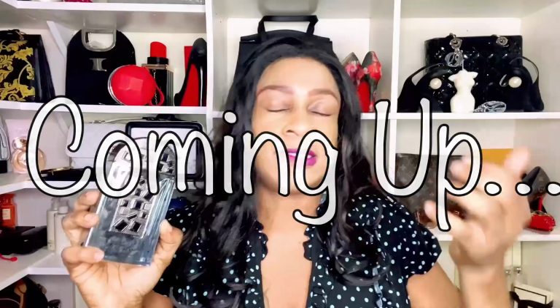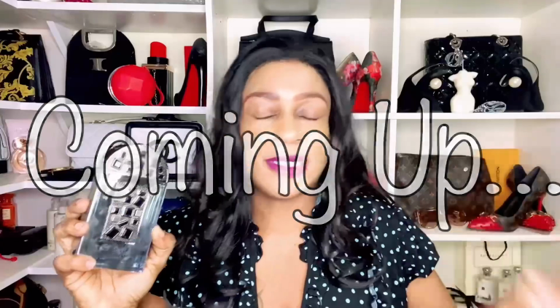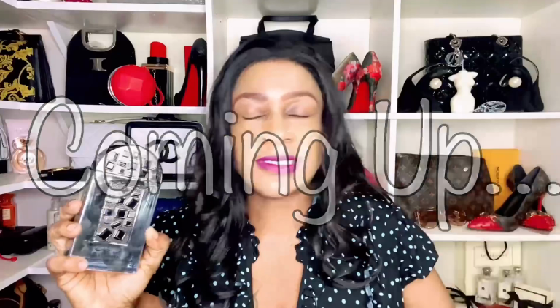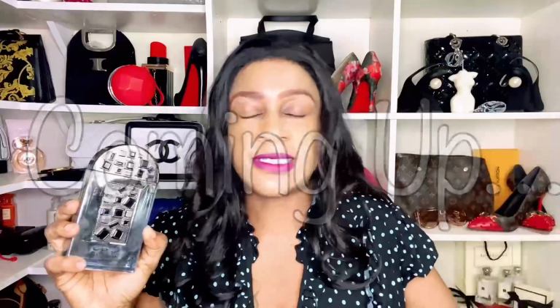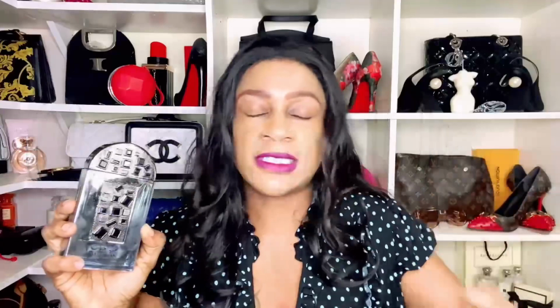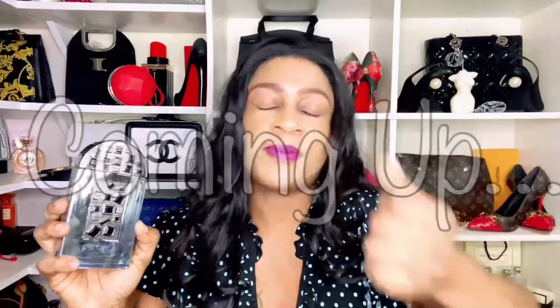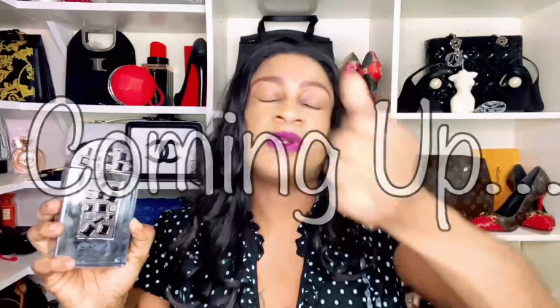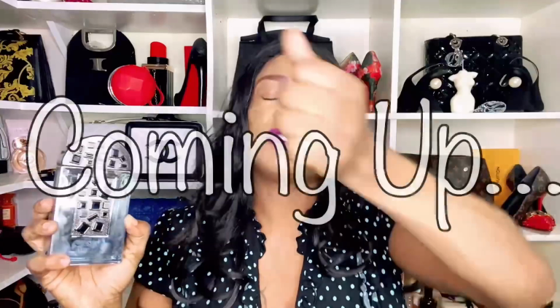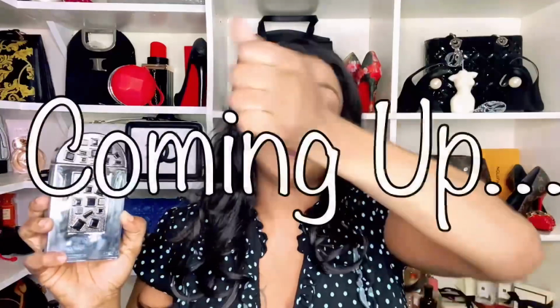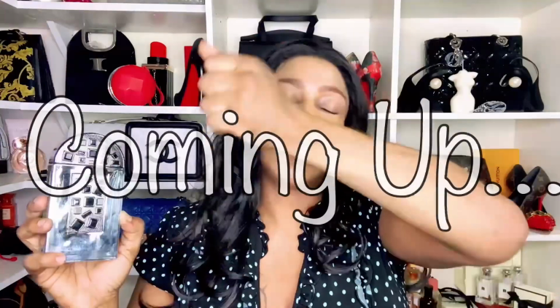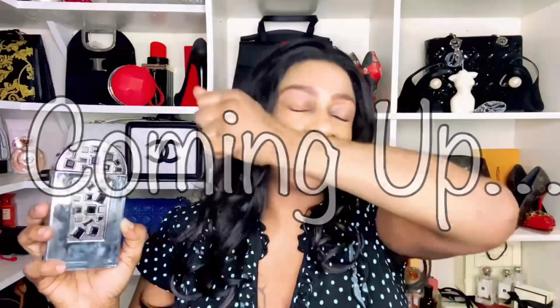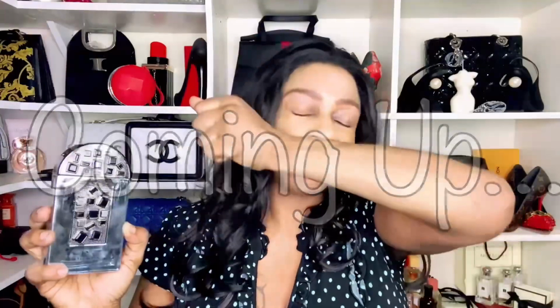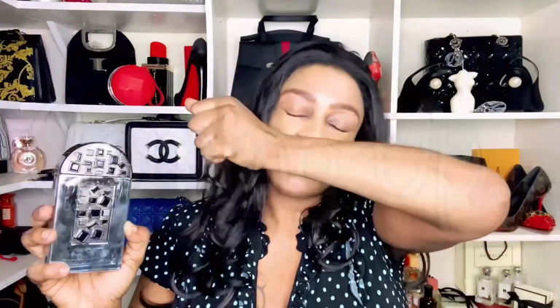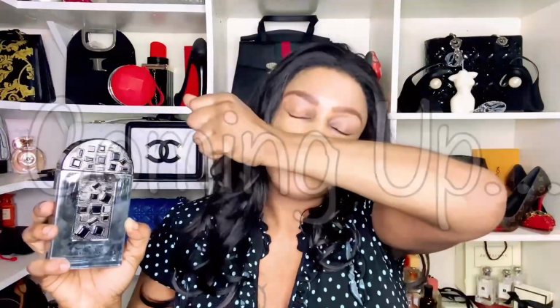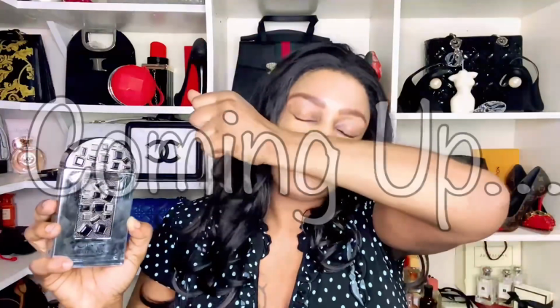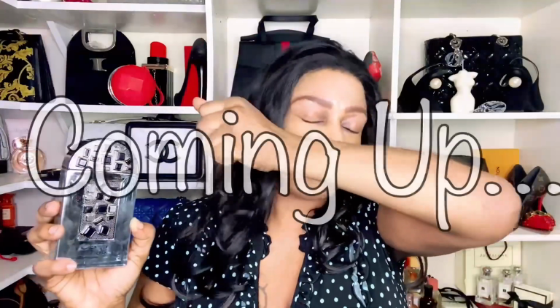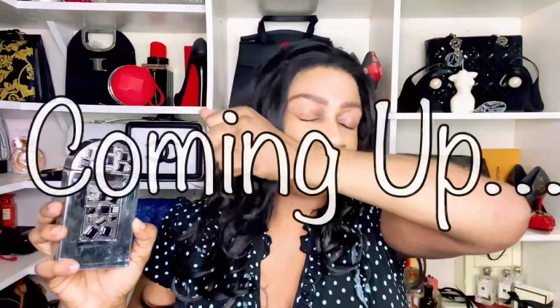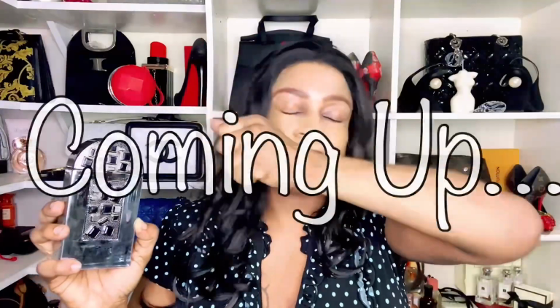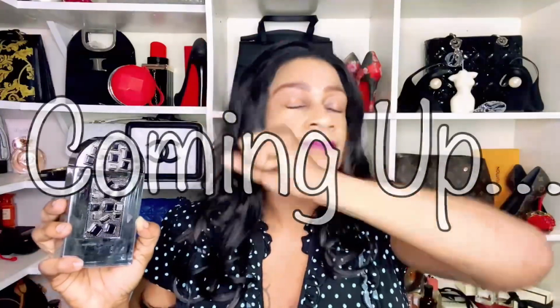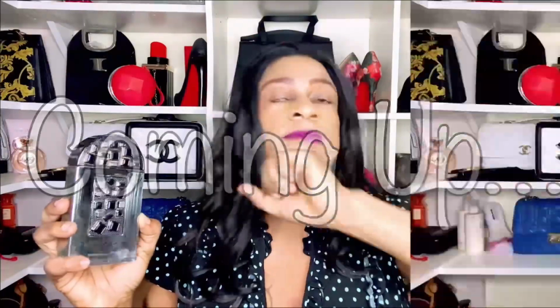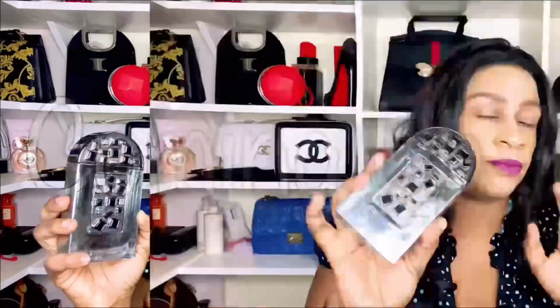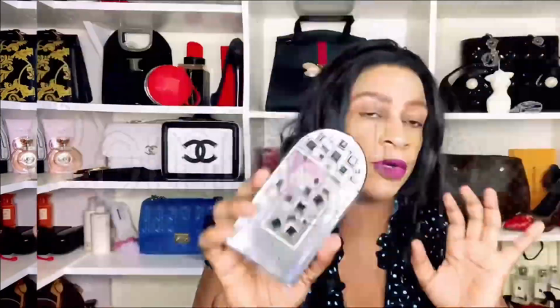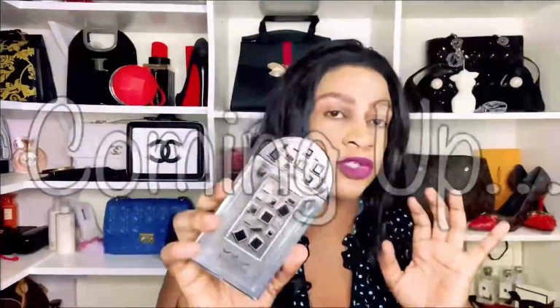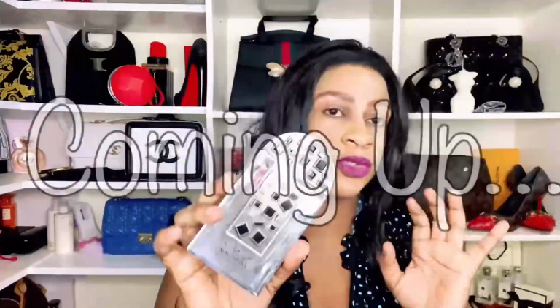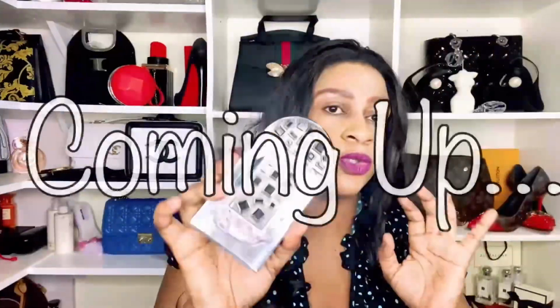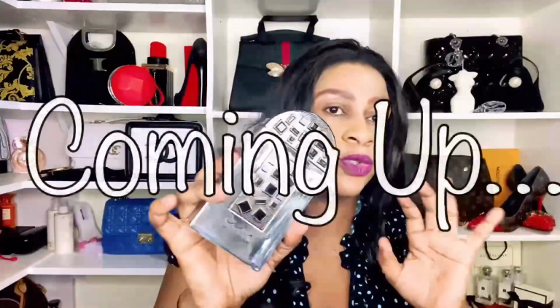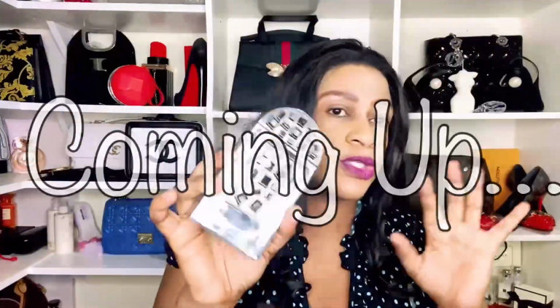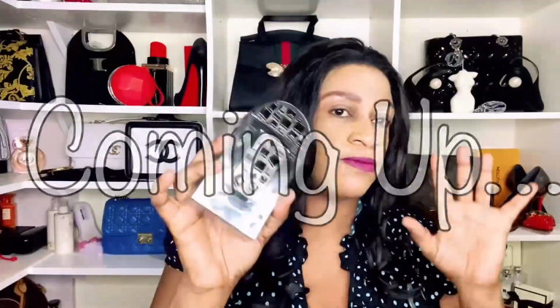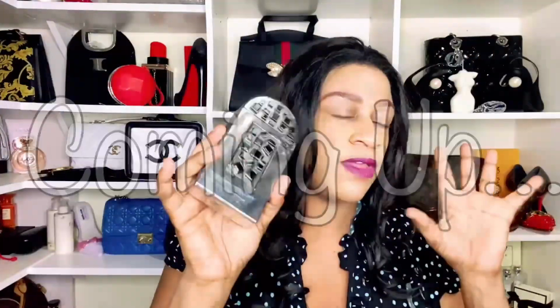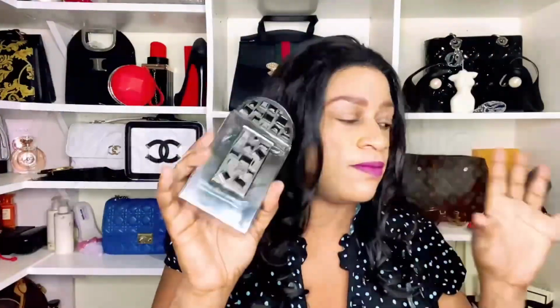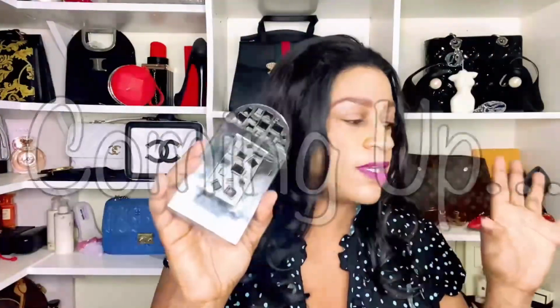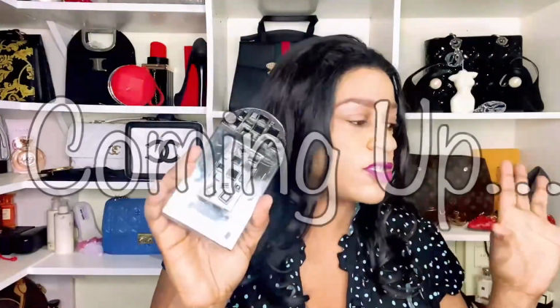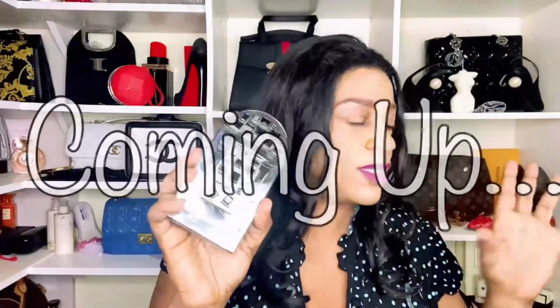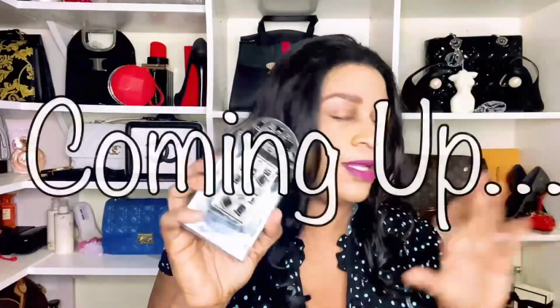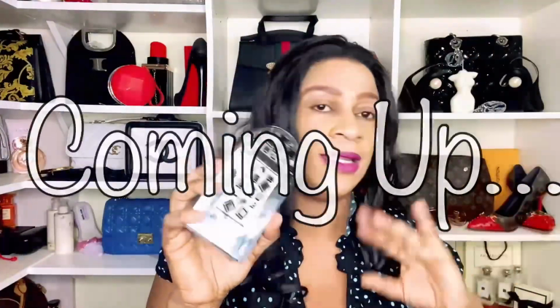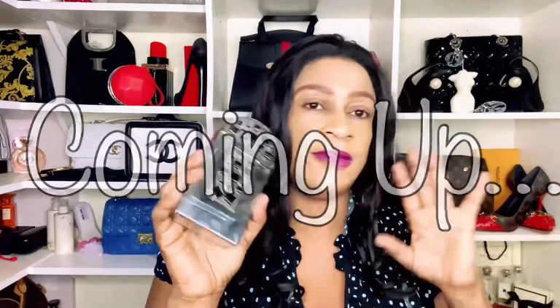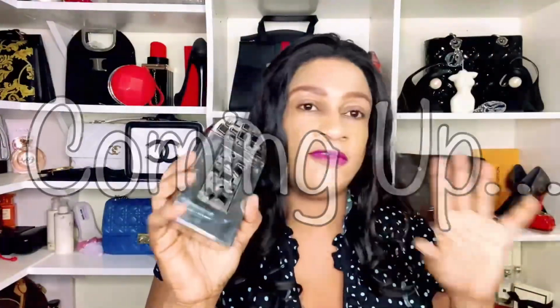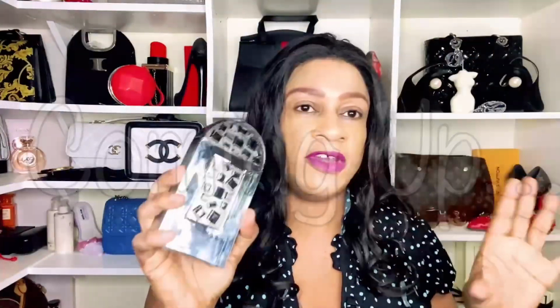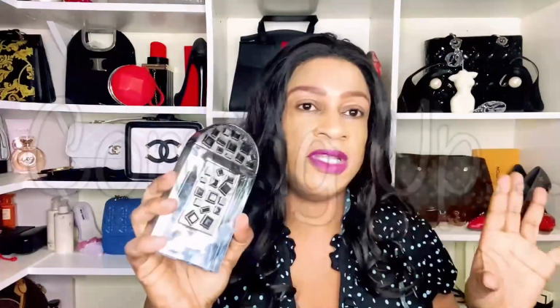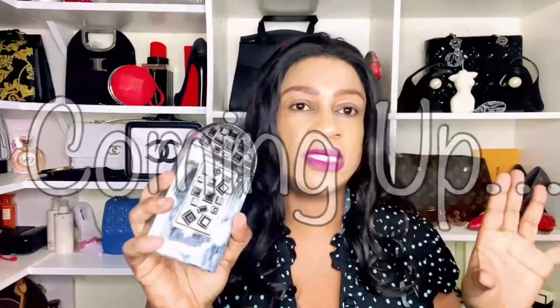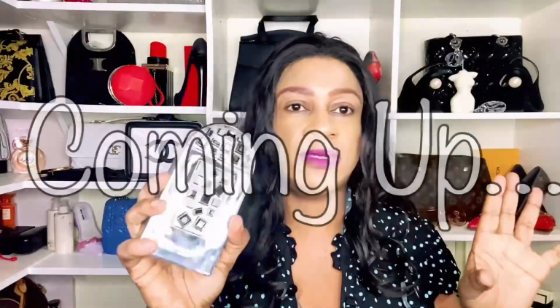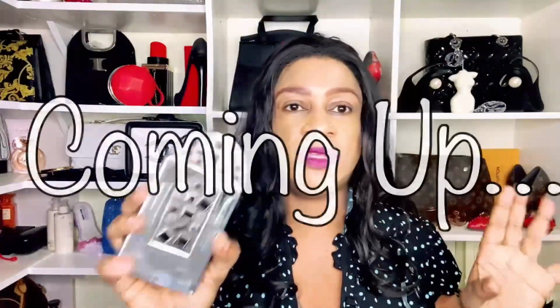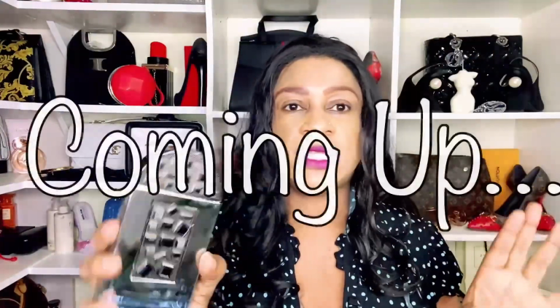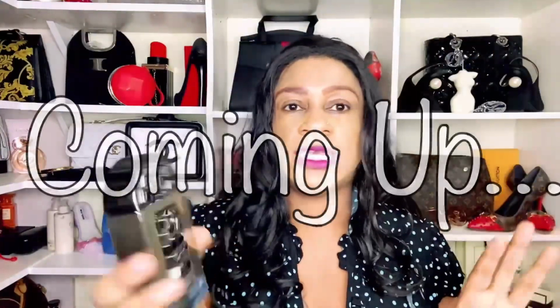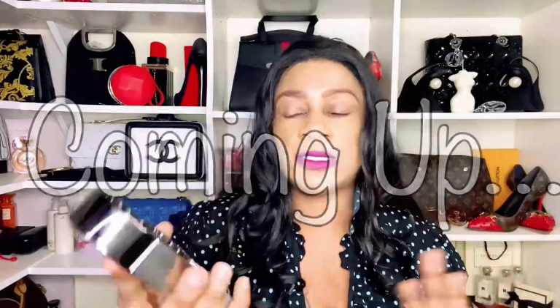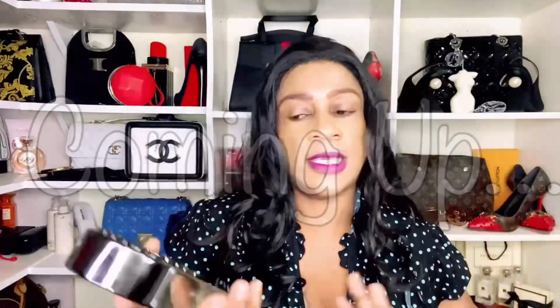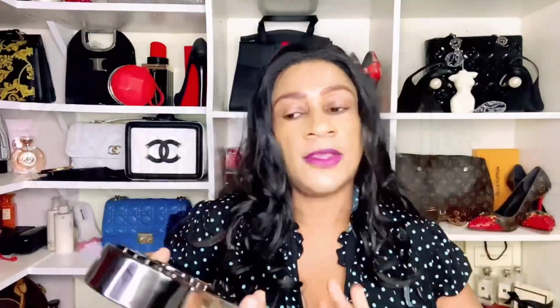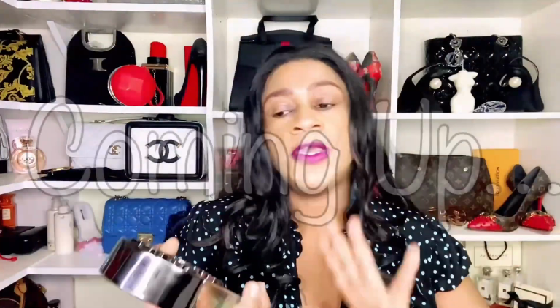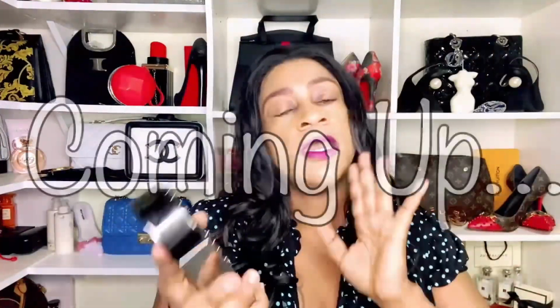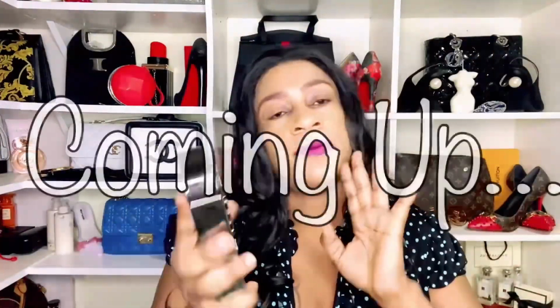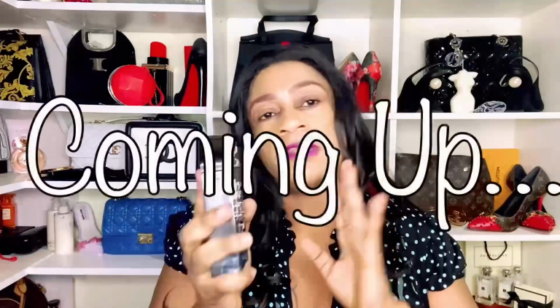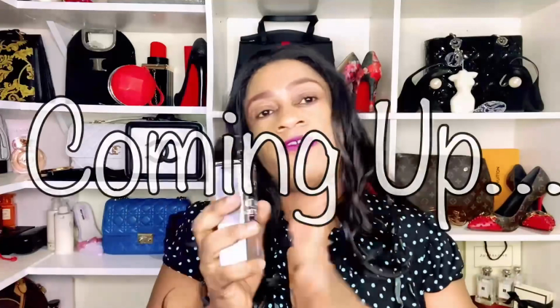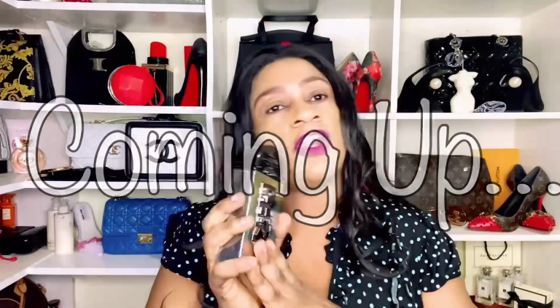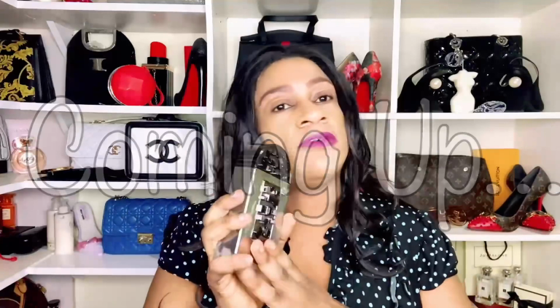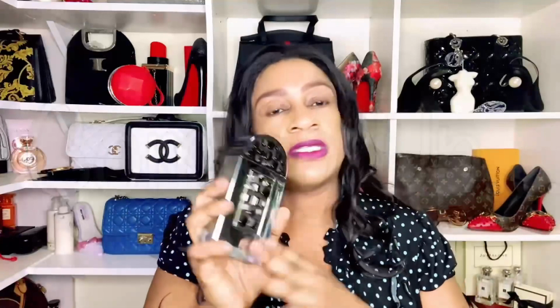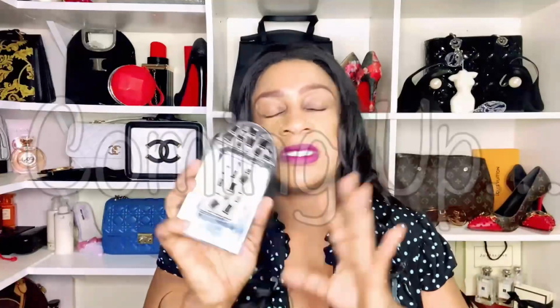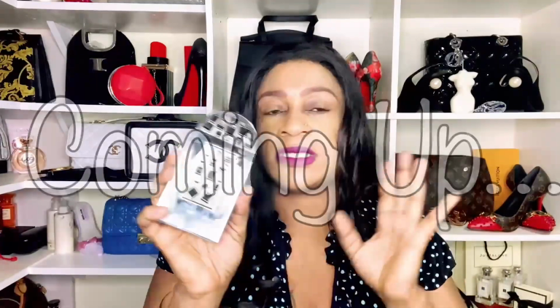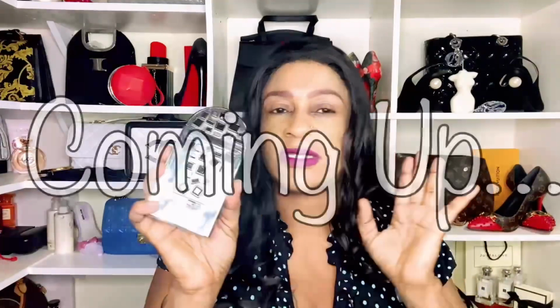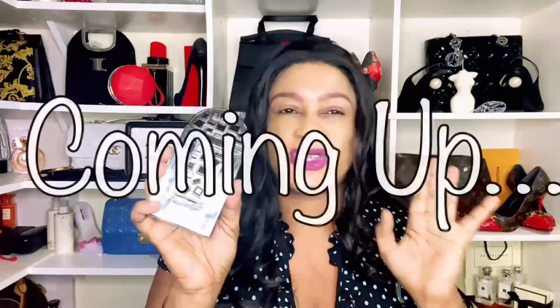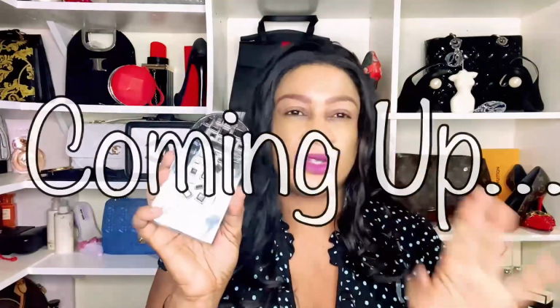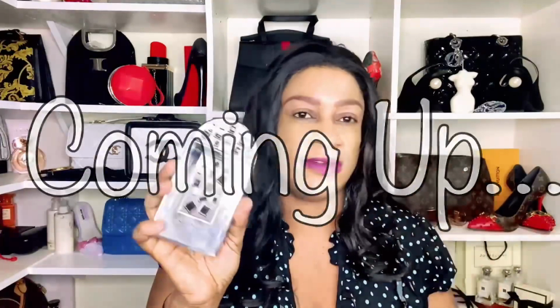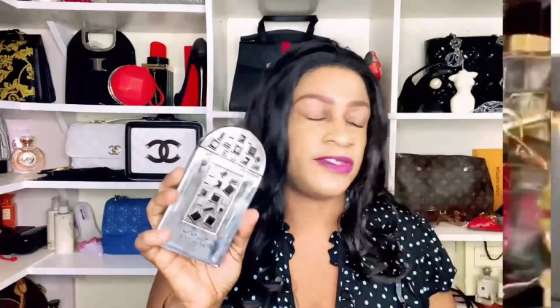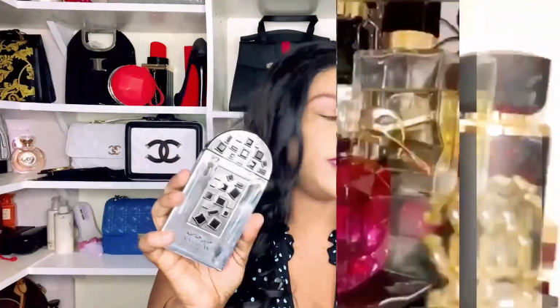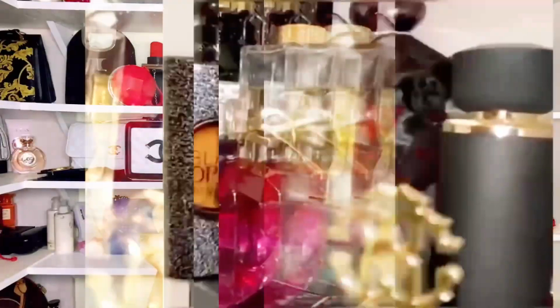The bottle looks very masculine and very intimidating, but the fragrance is a softy.